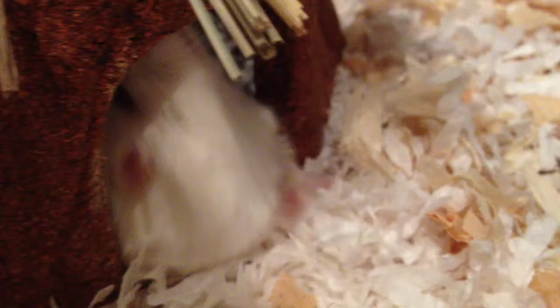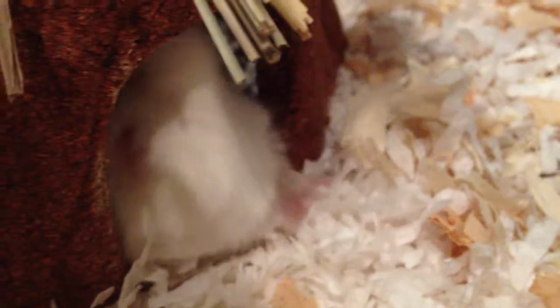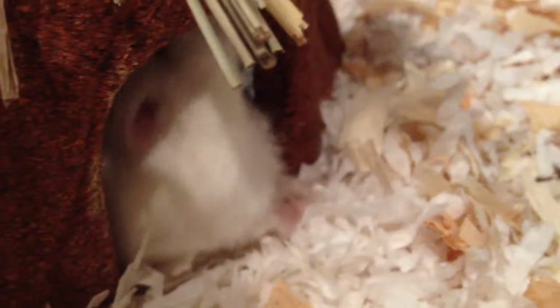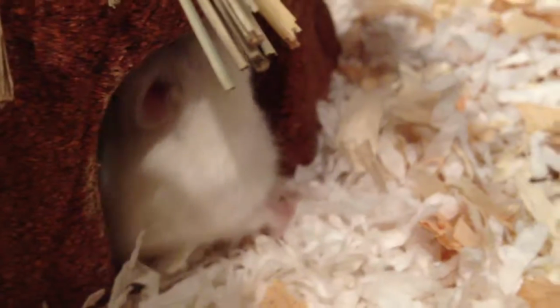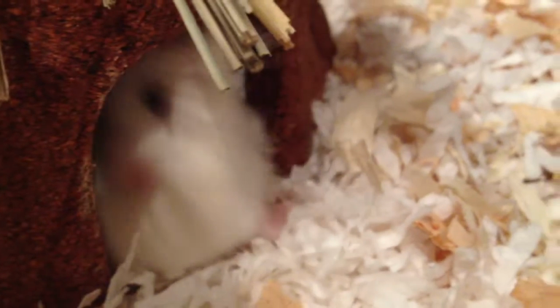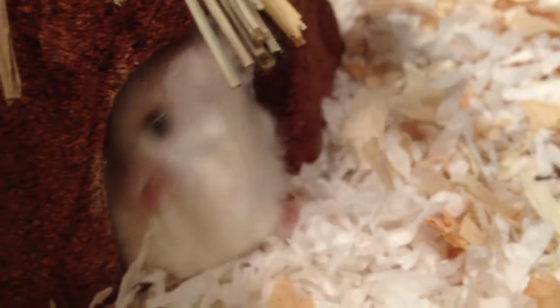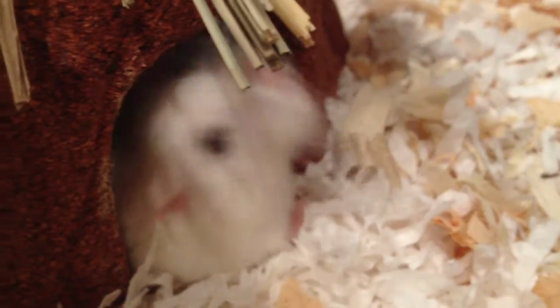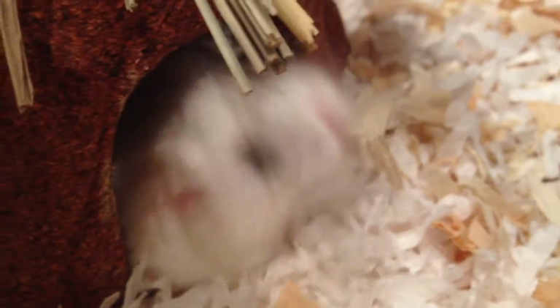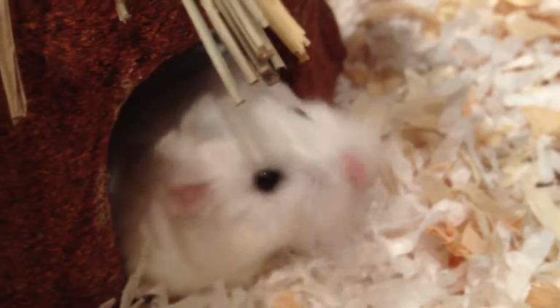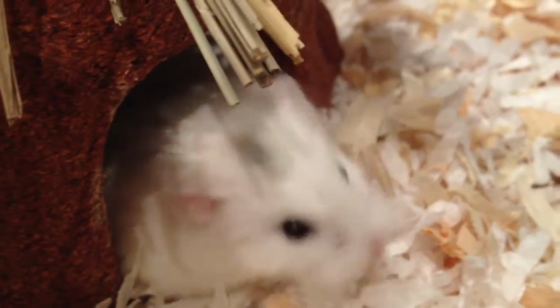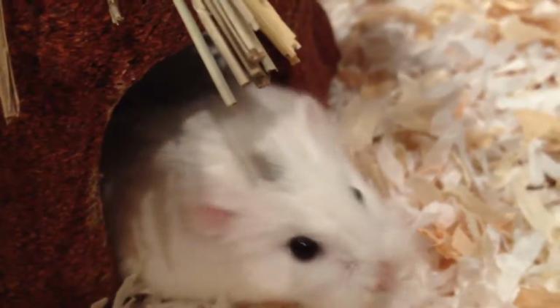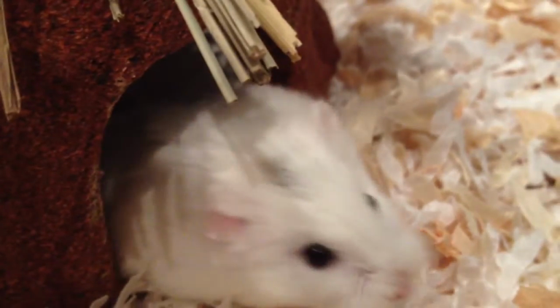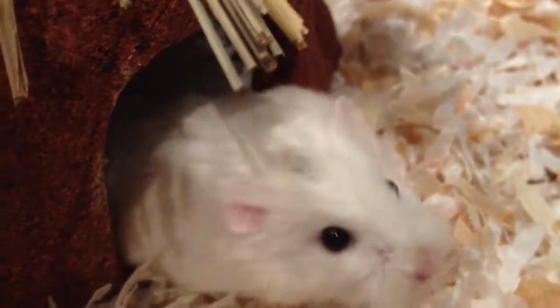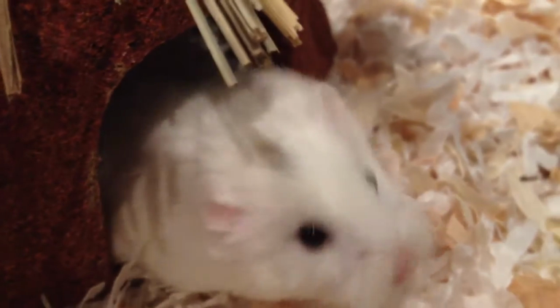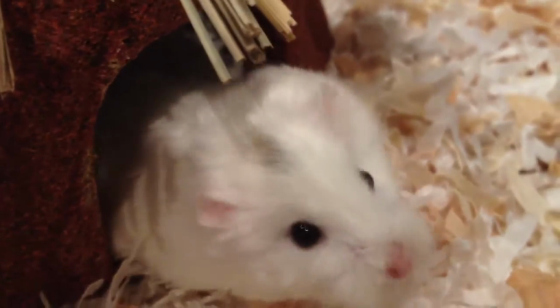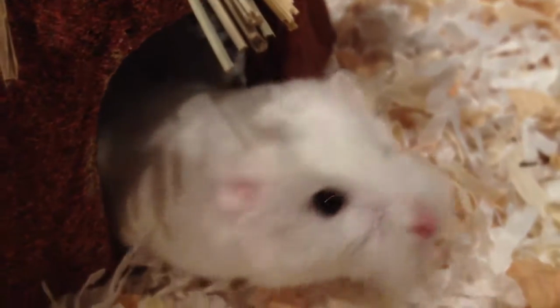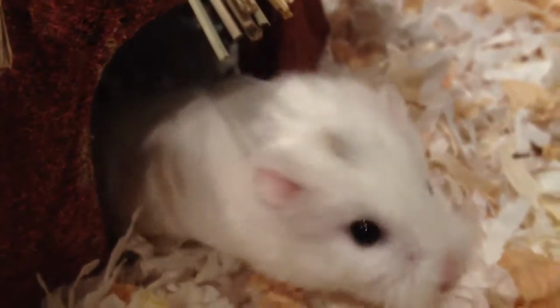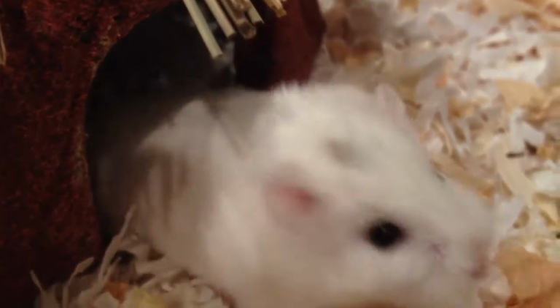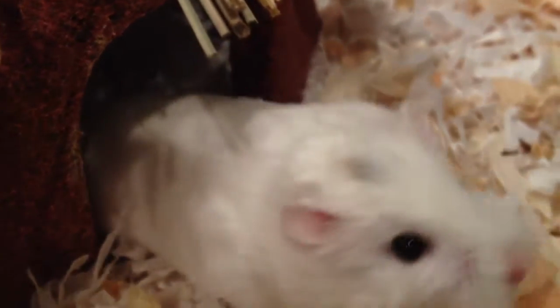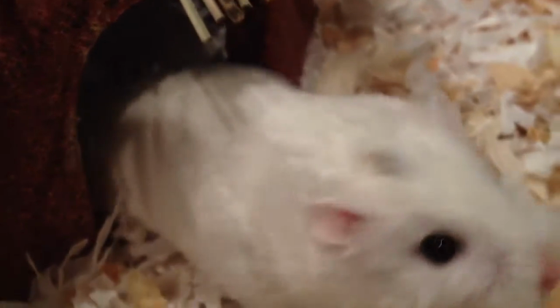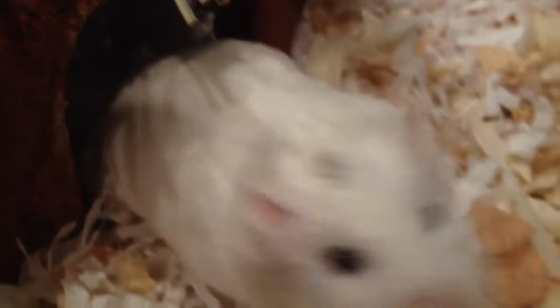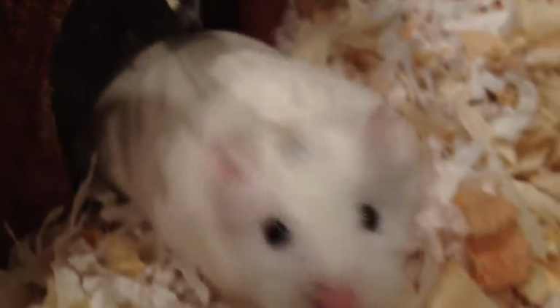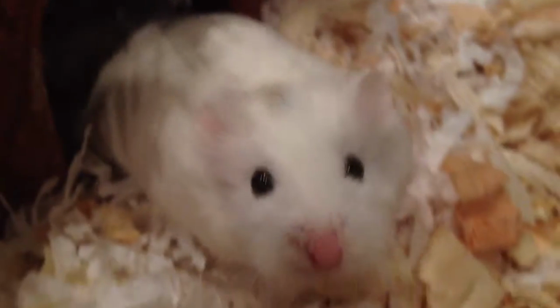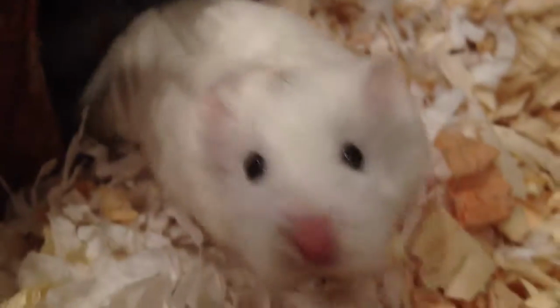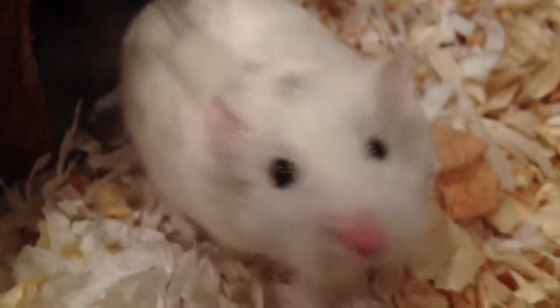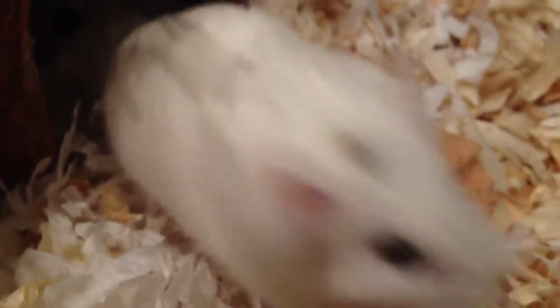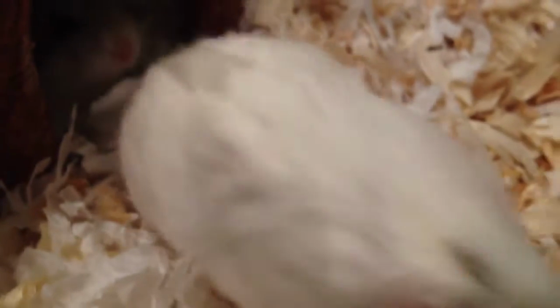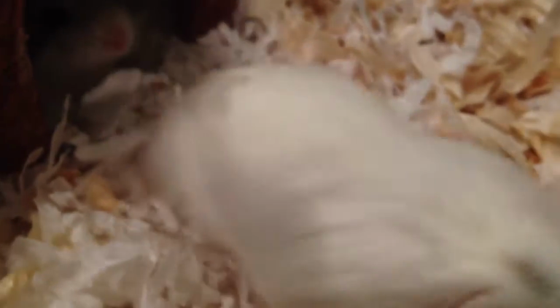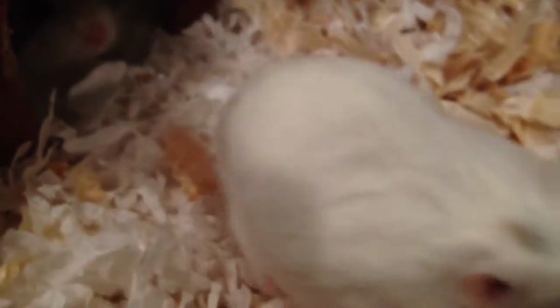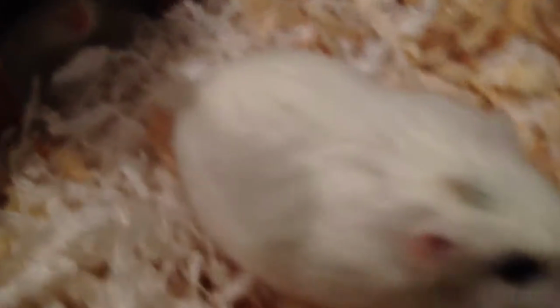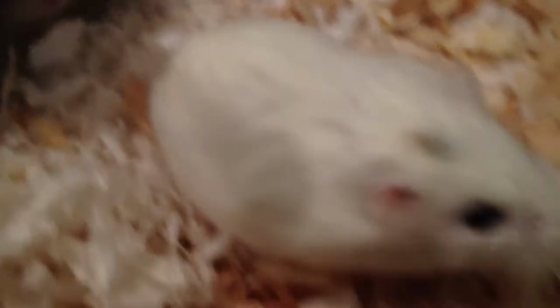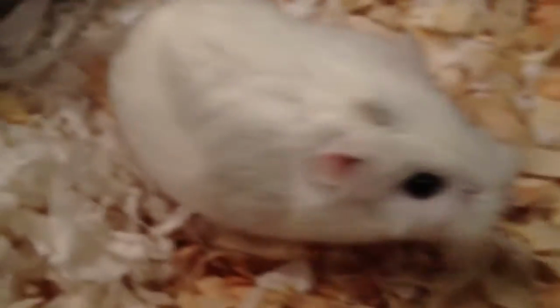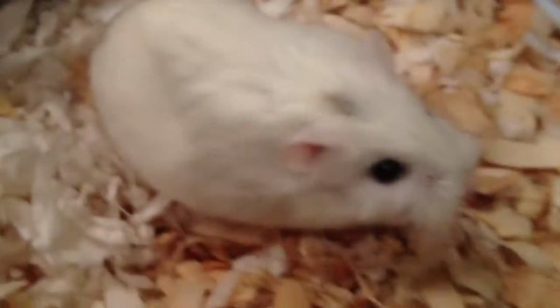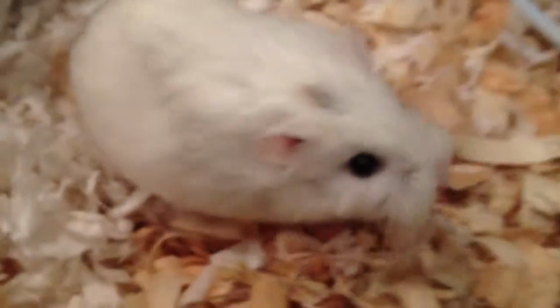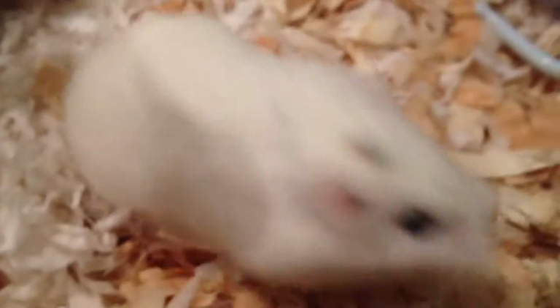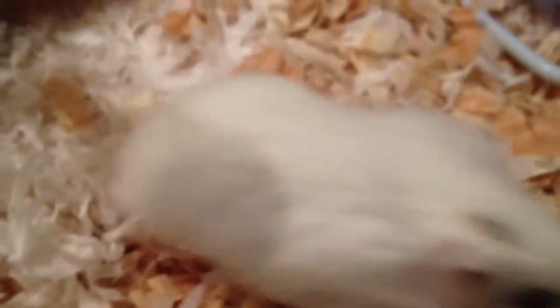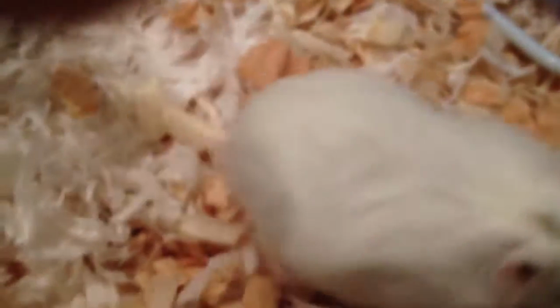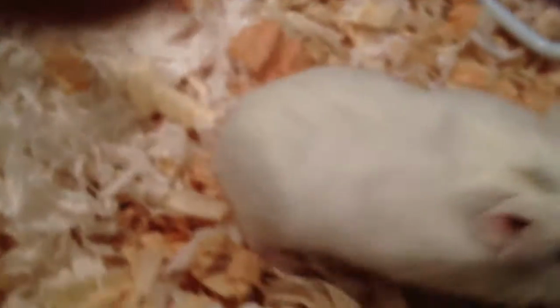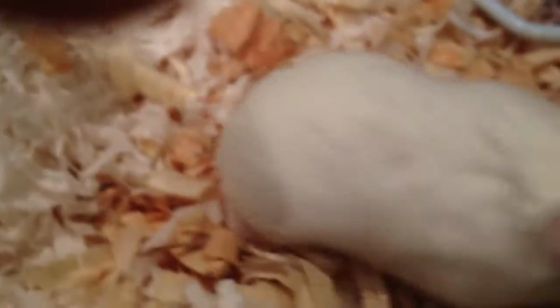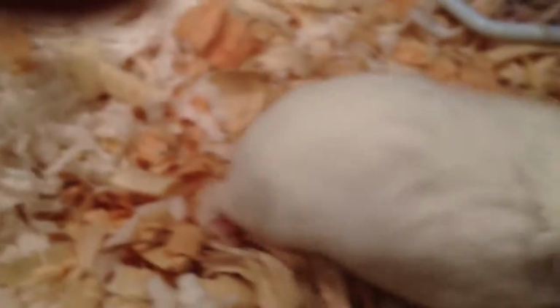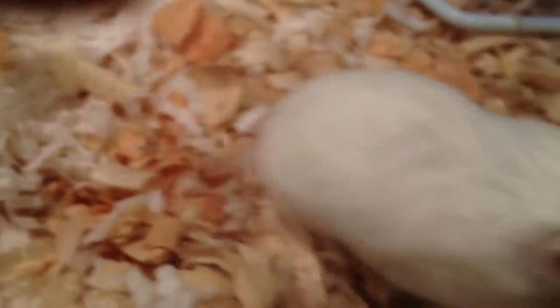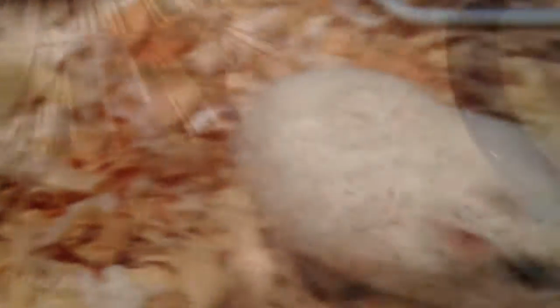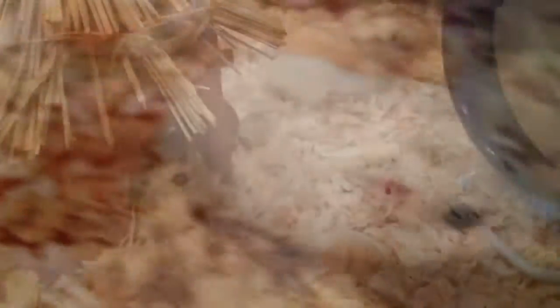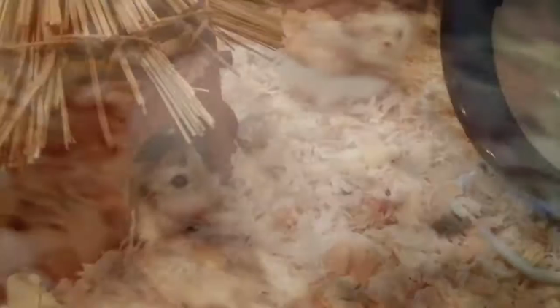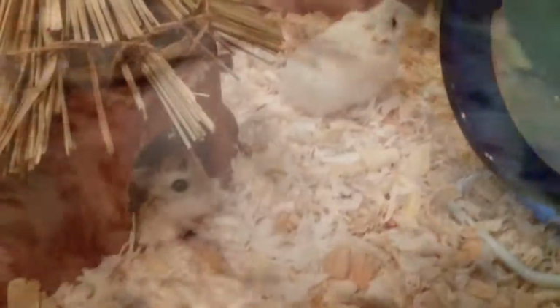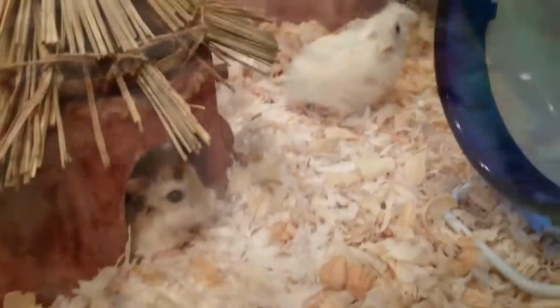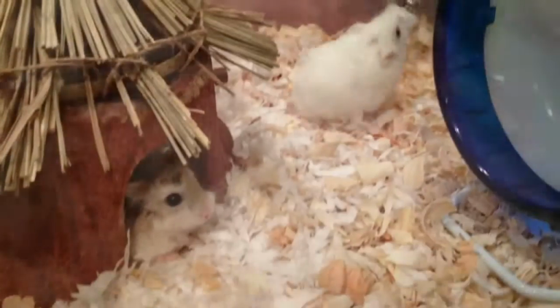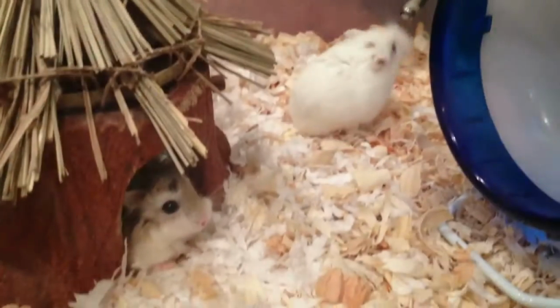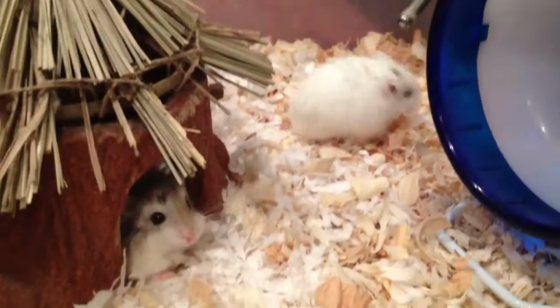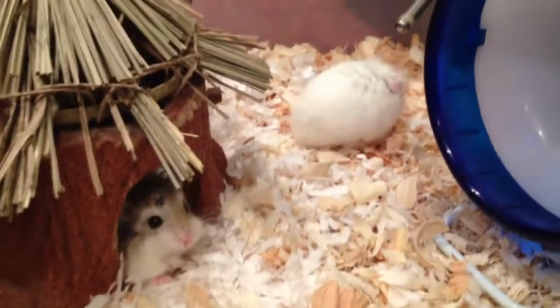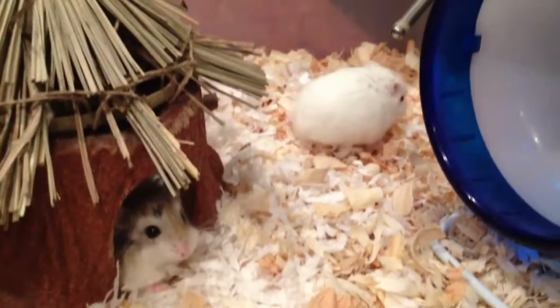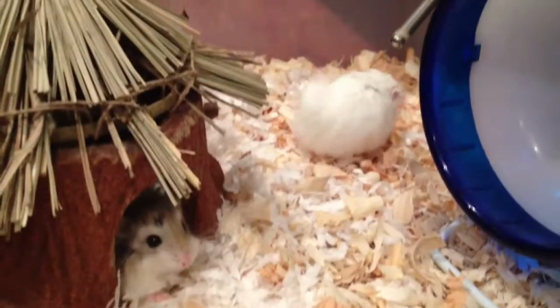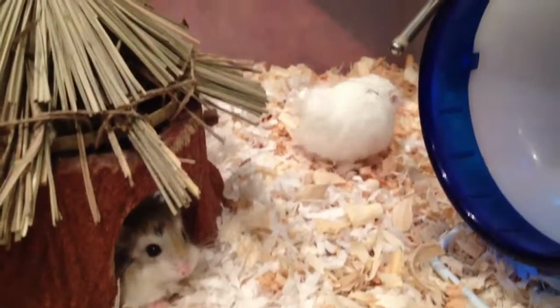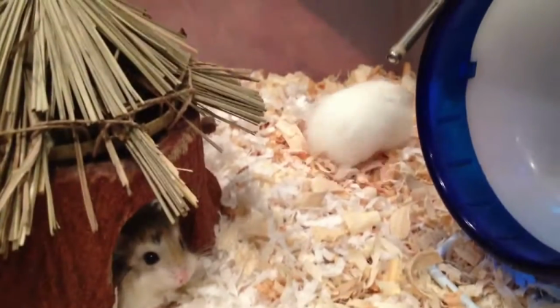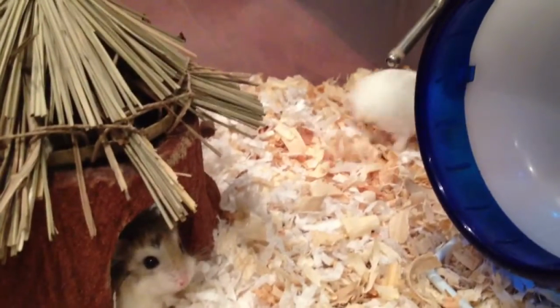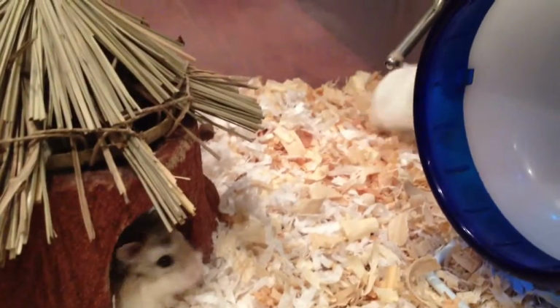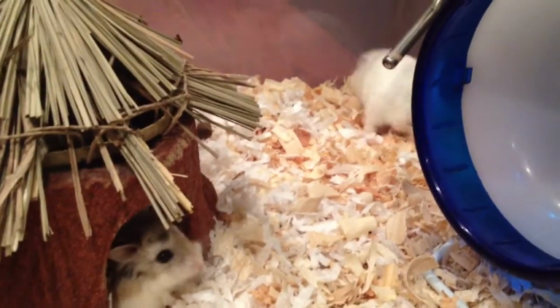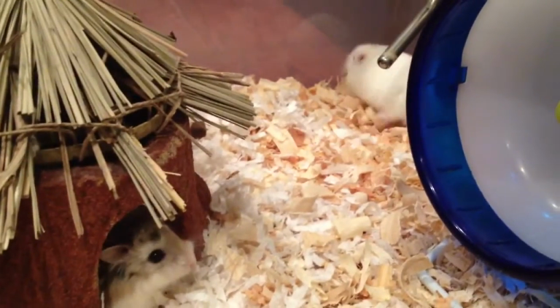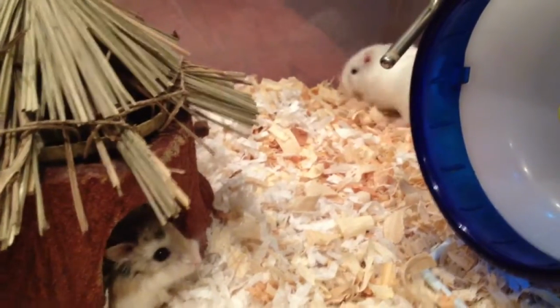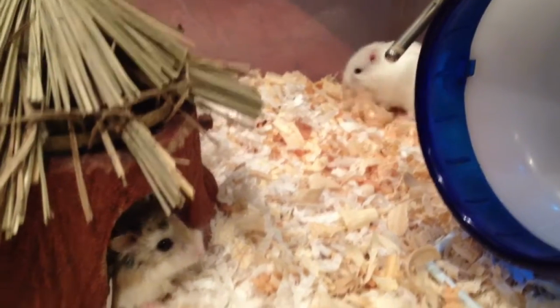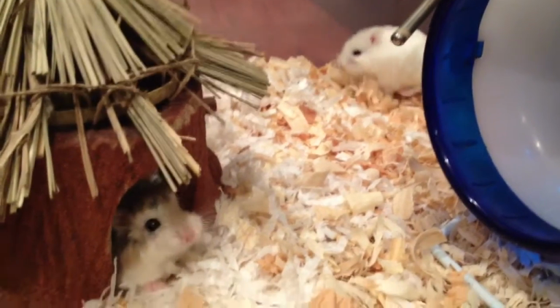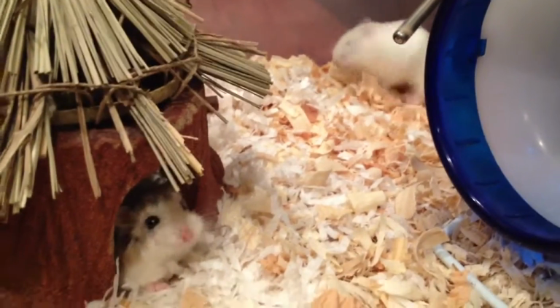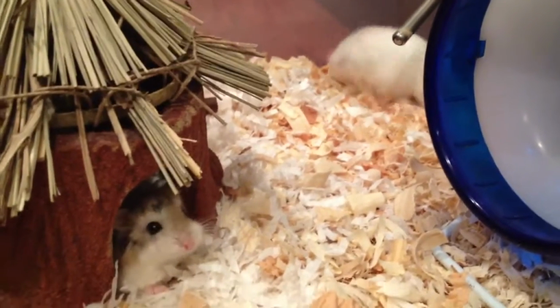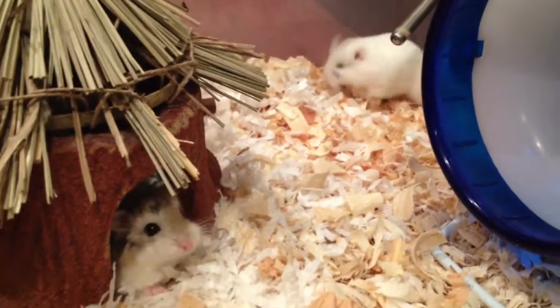Hey guys, so today's going to be a video on my Robohamsters cage tour. First I'll introduce you to my Robohamsters.